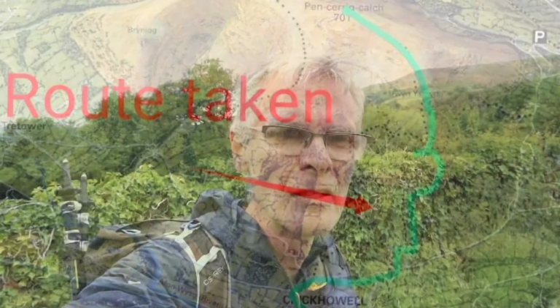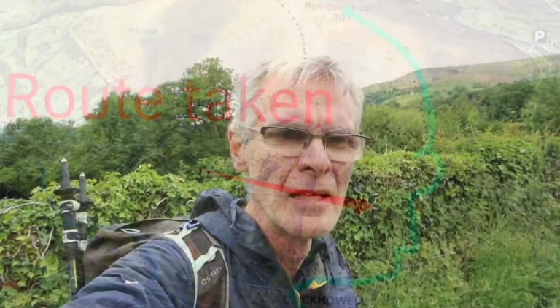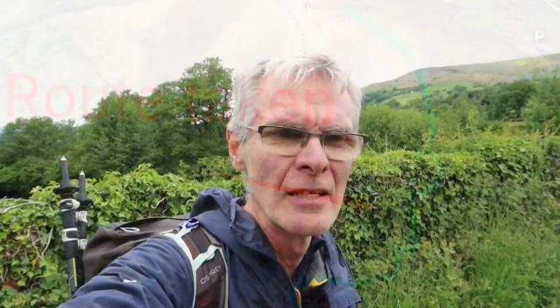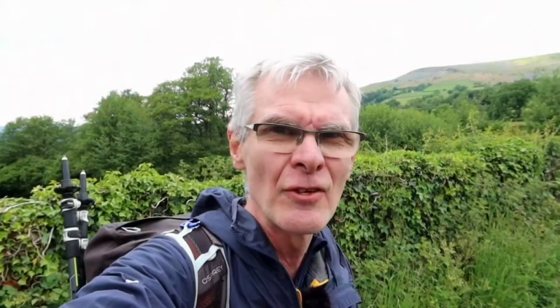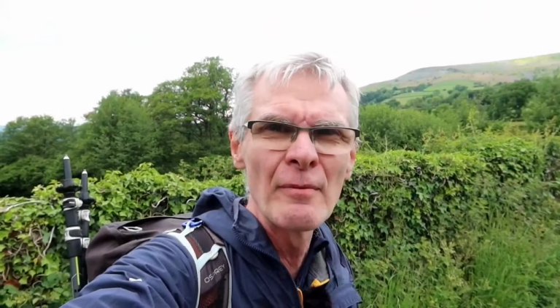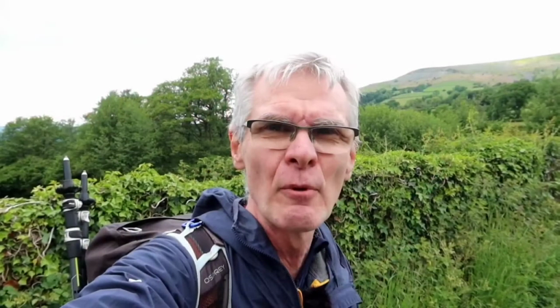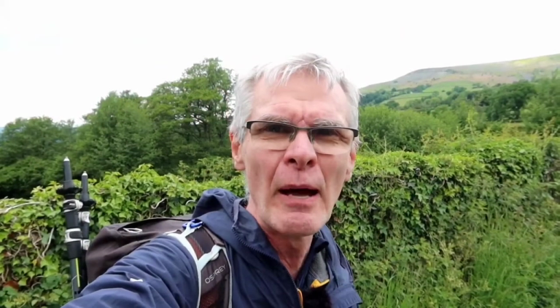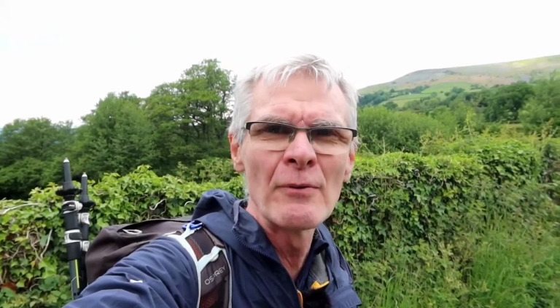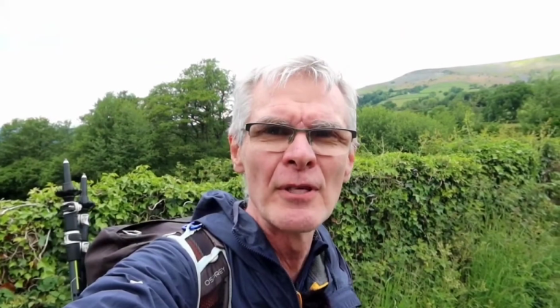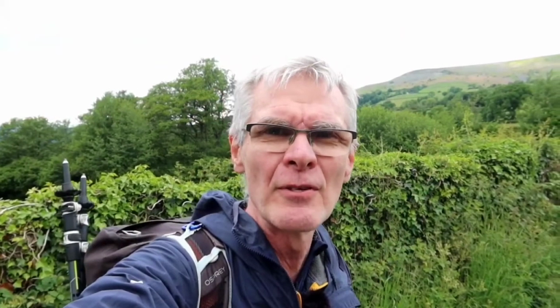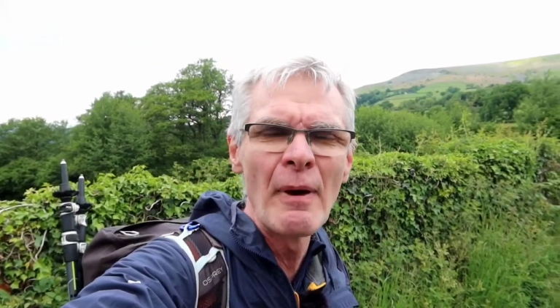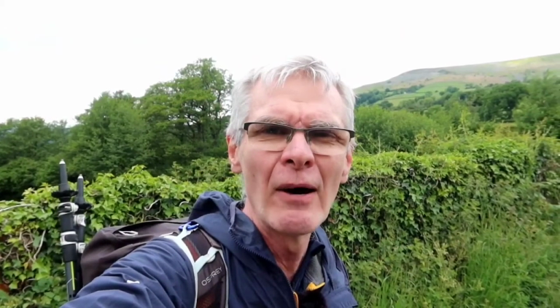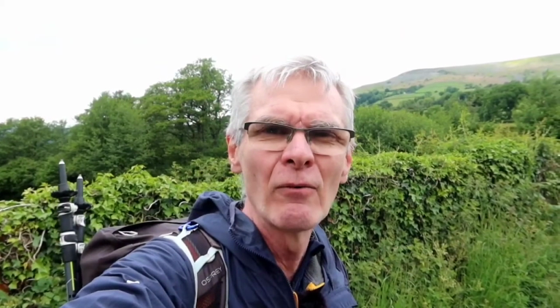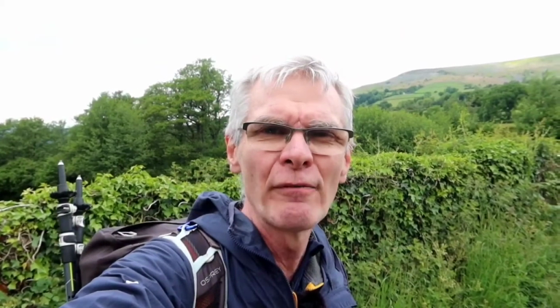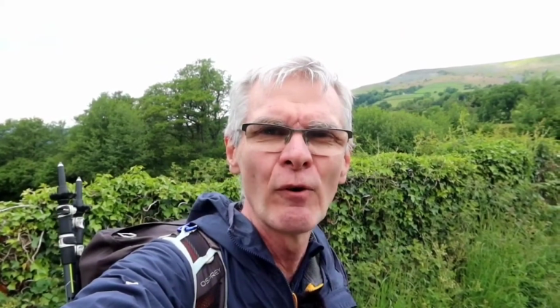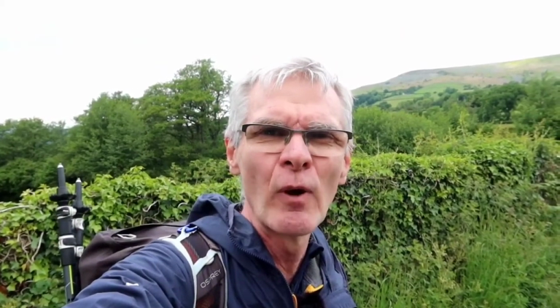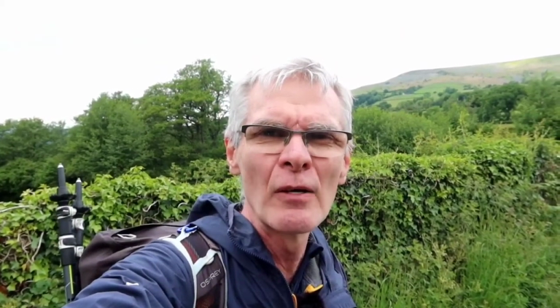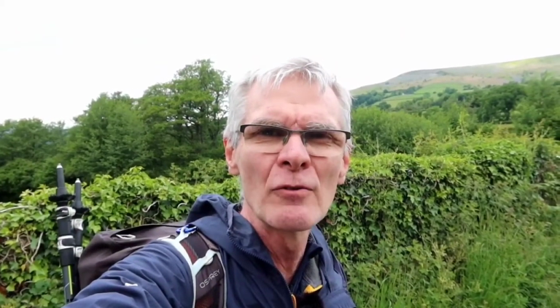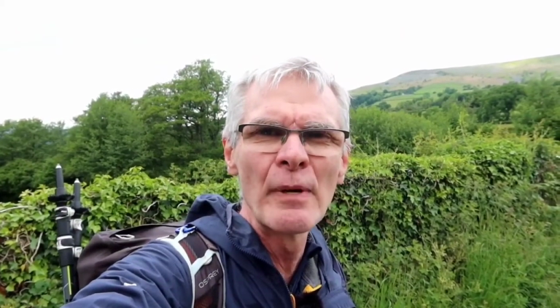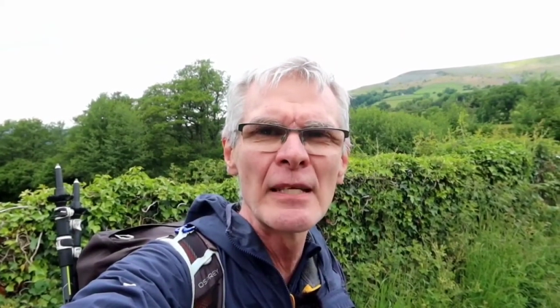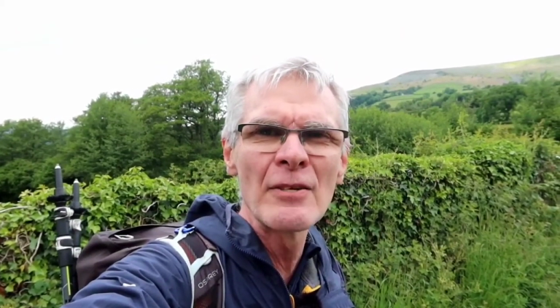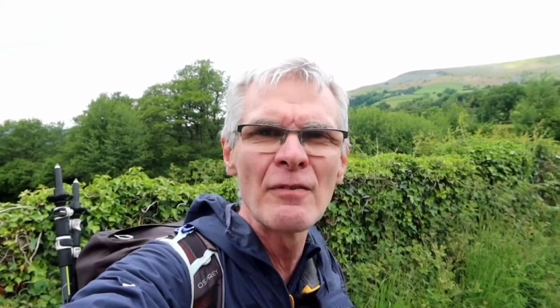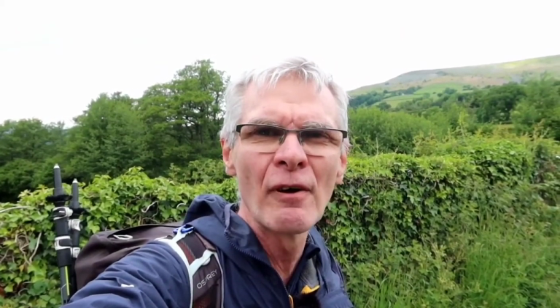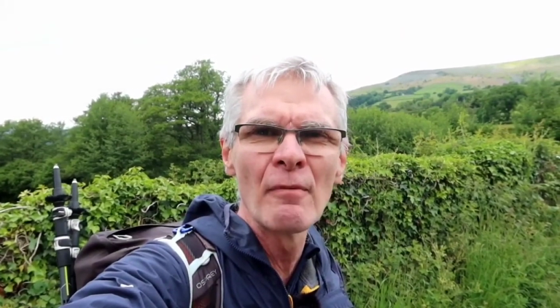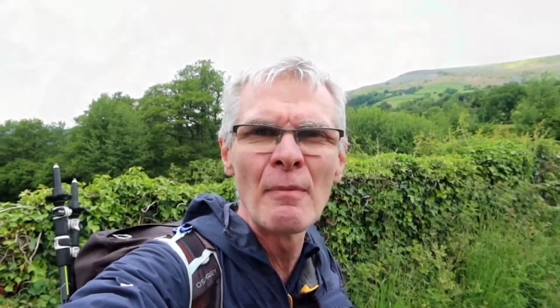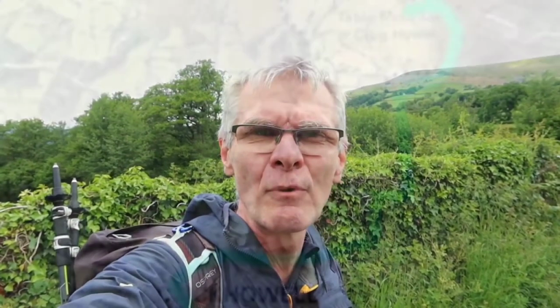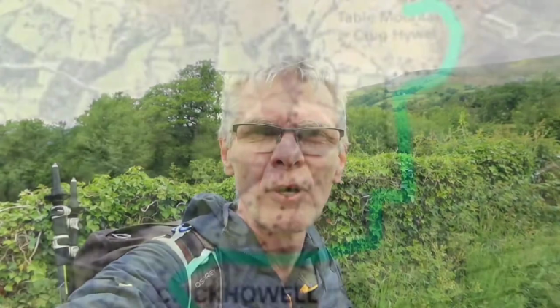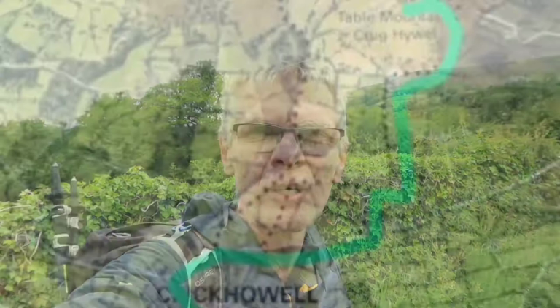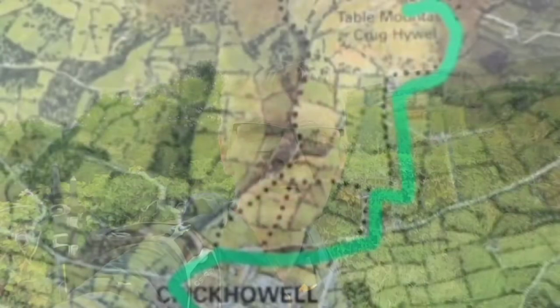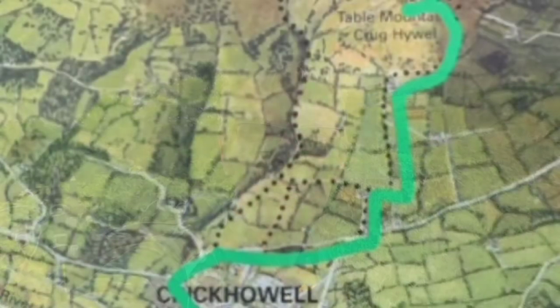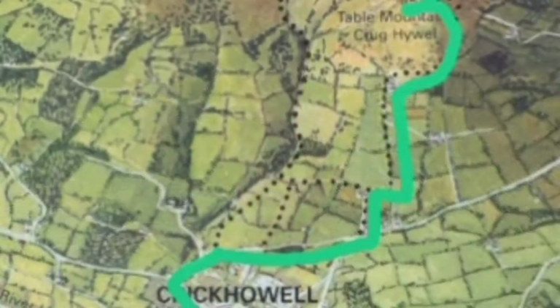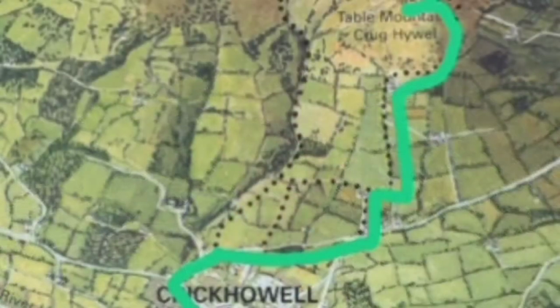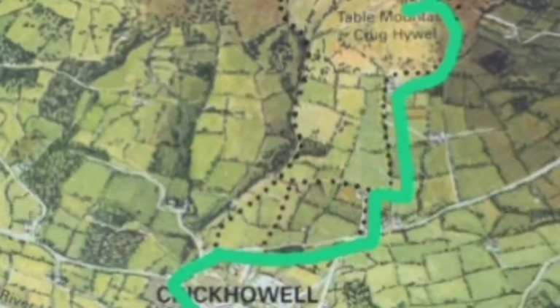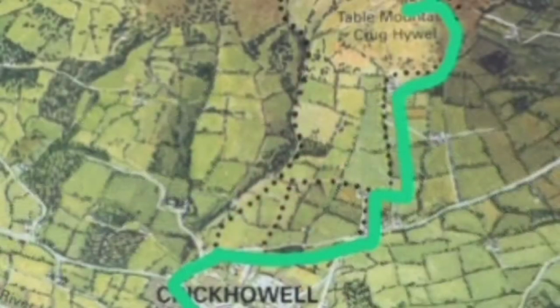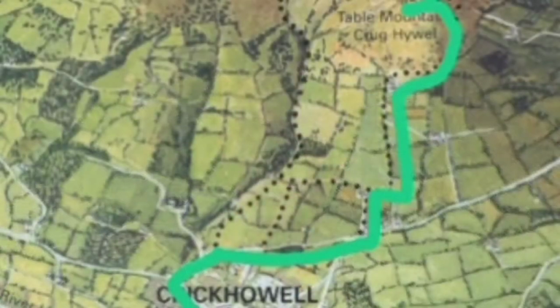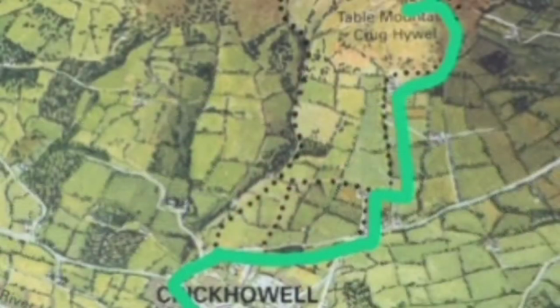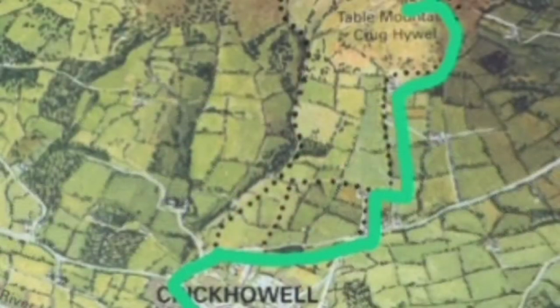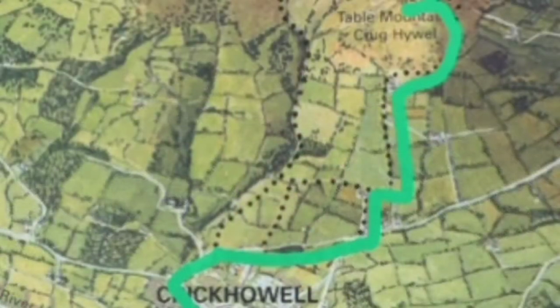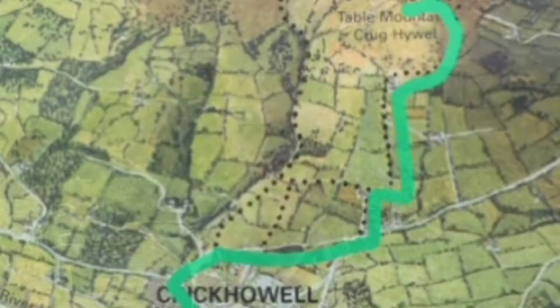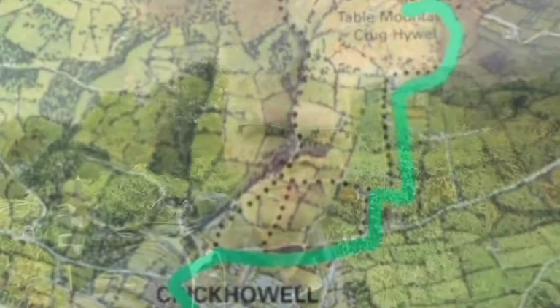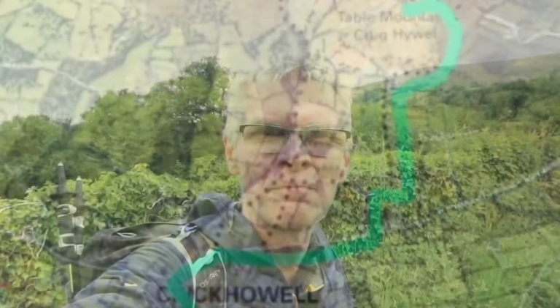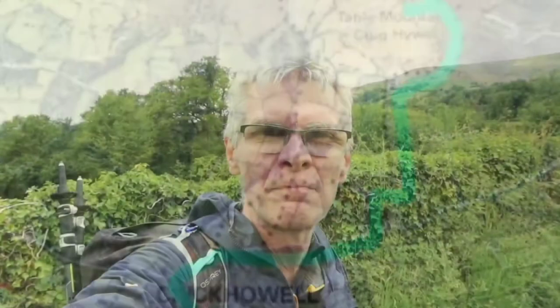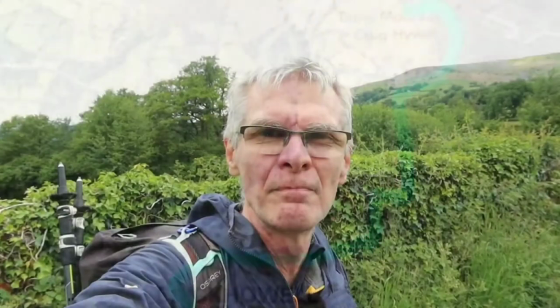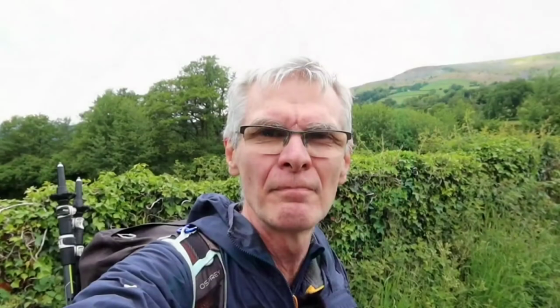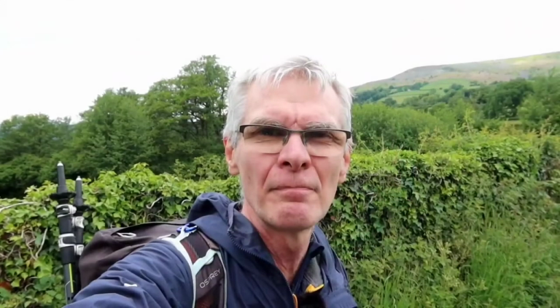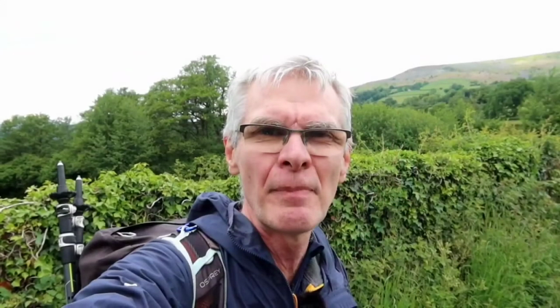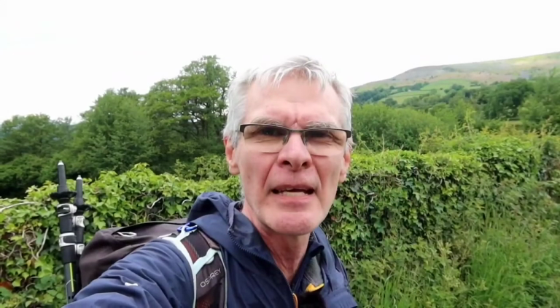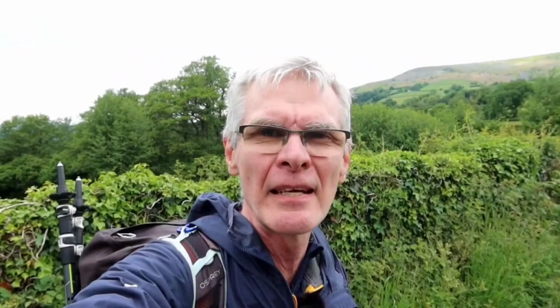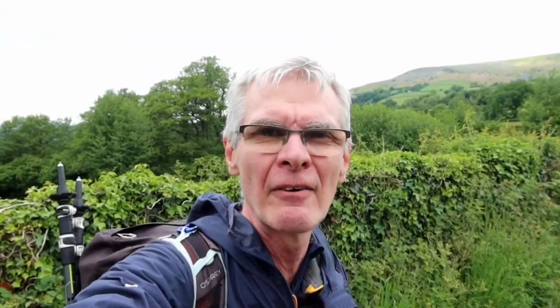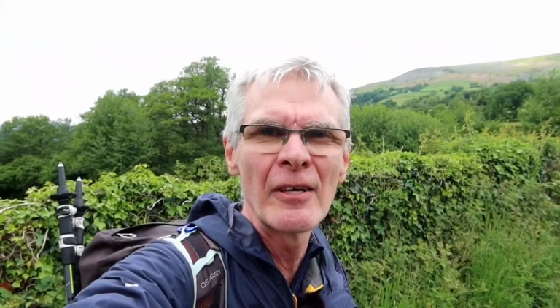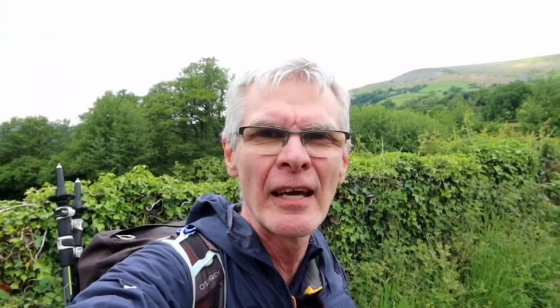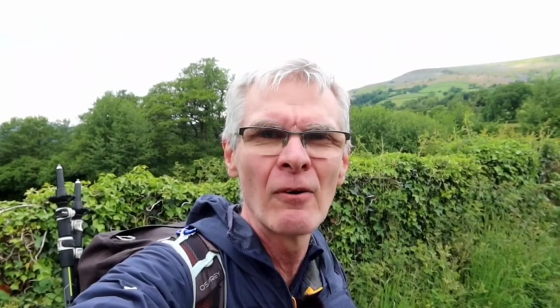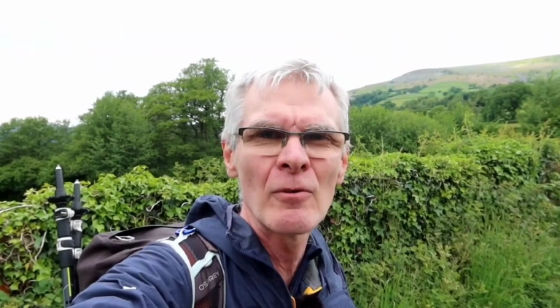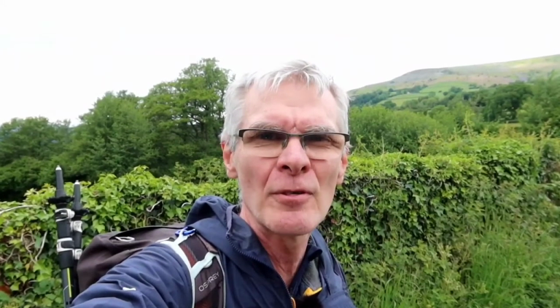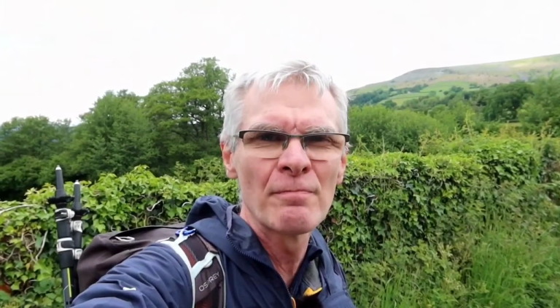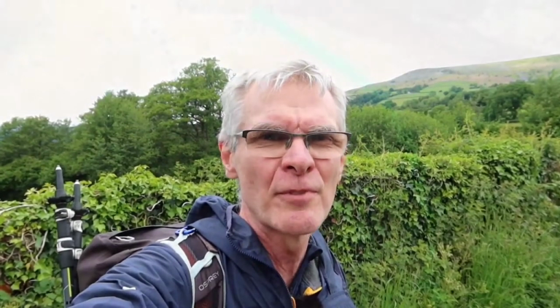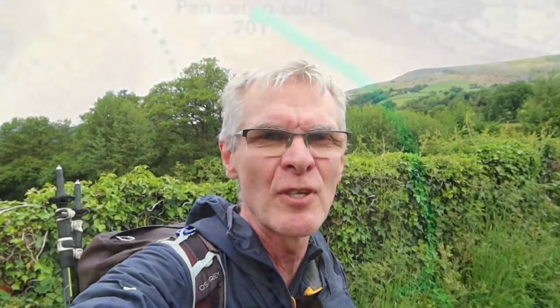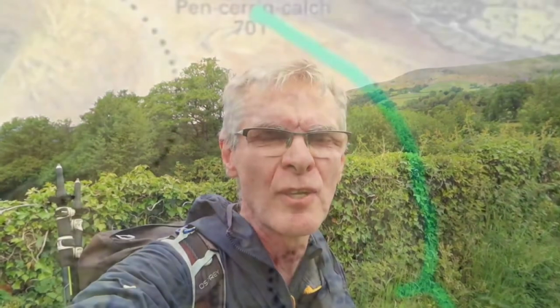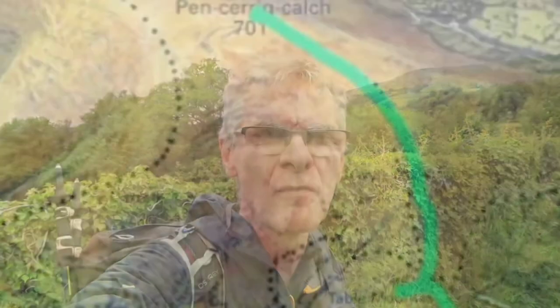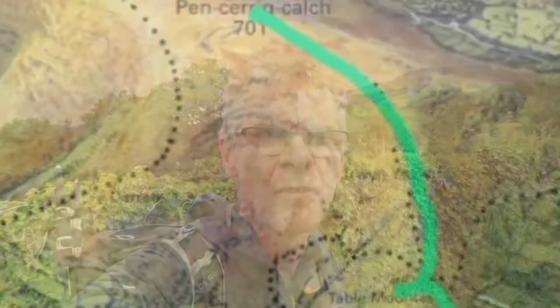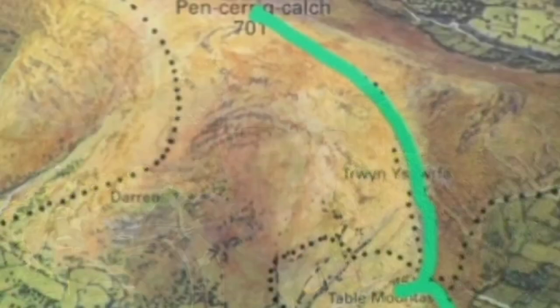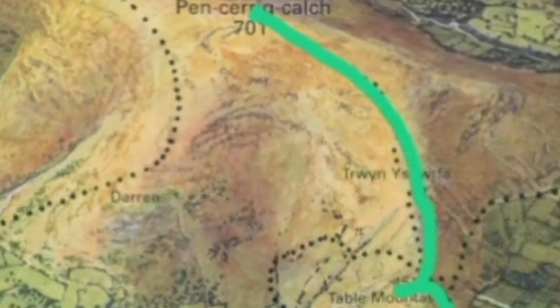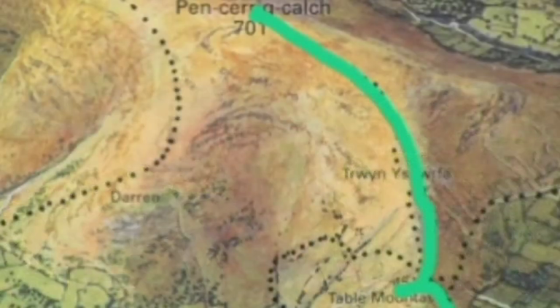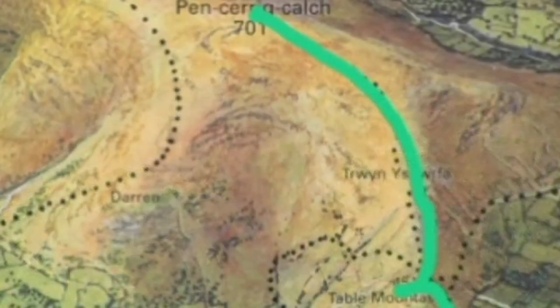From Table Mountain you carry on behind to a higher hill called Pen Cerrig-calch. Table Mountain's about 400 metres if I remember rightly, and Pen Cerrig-calch is just over 700.